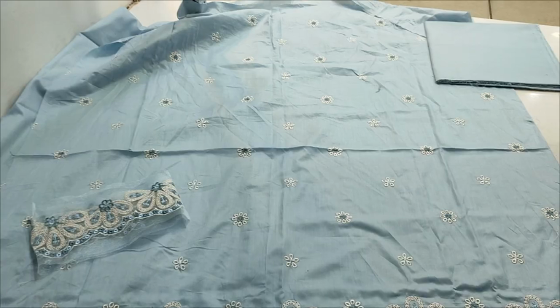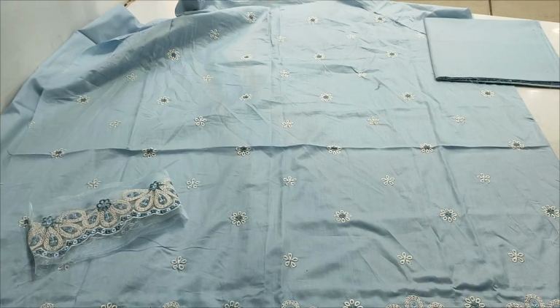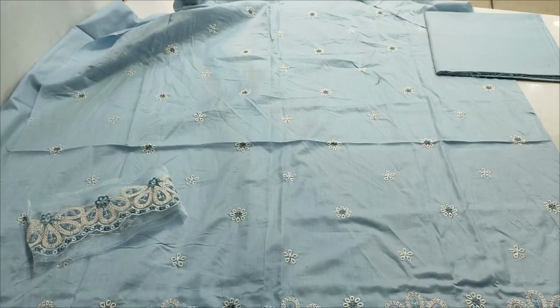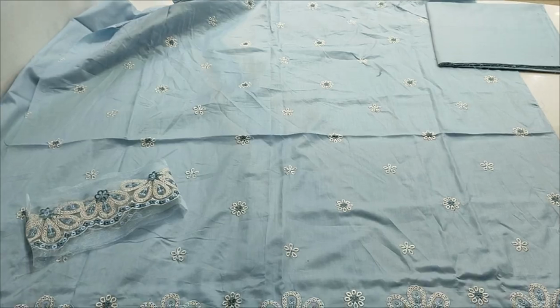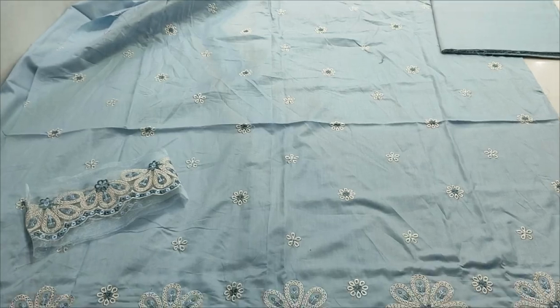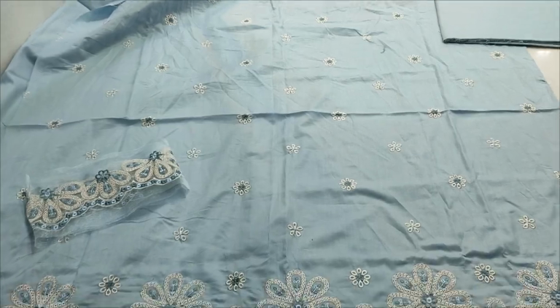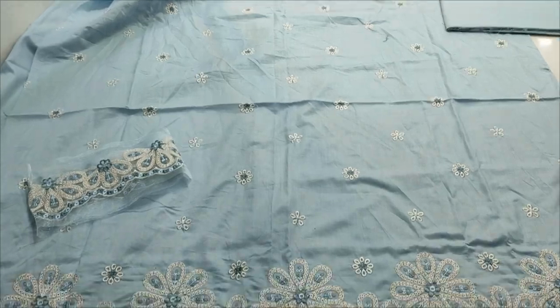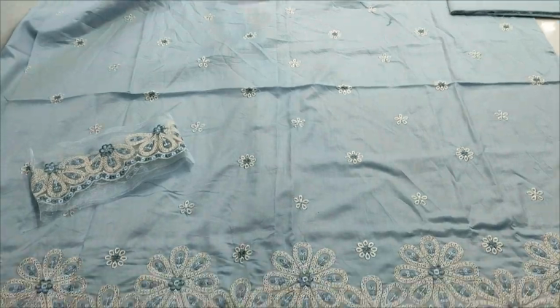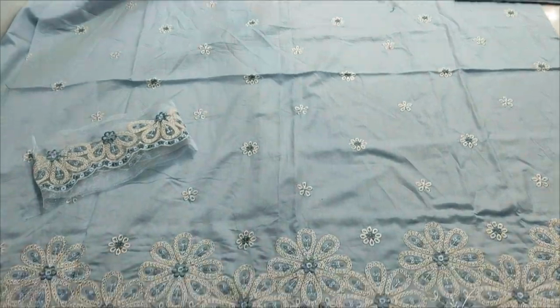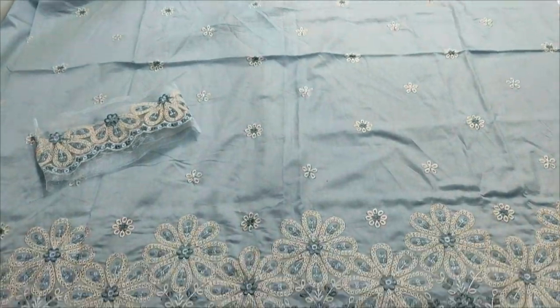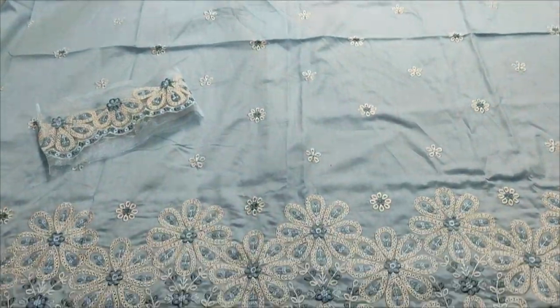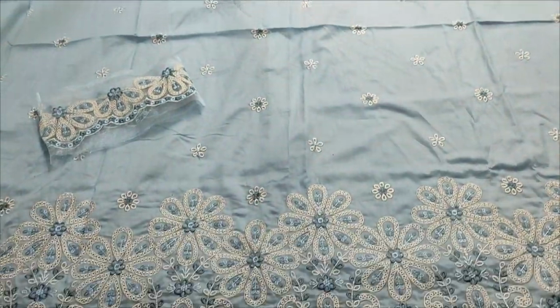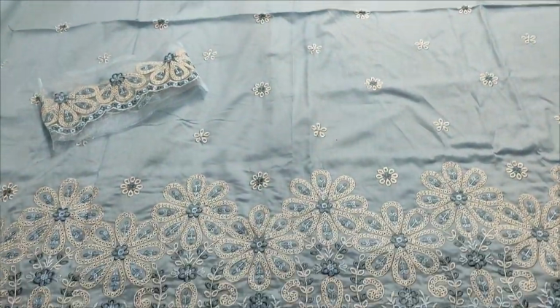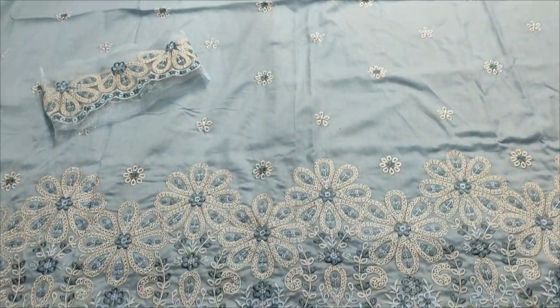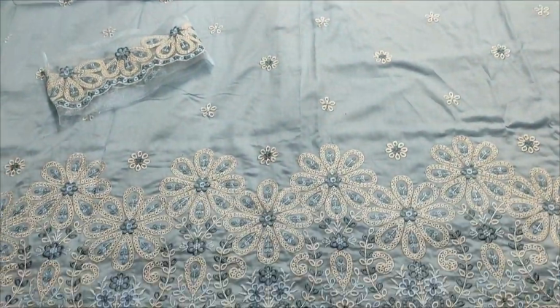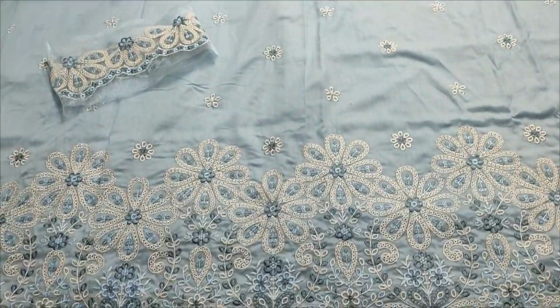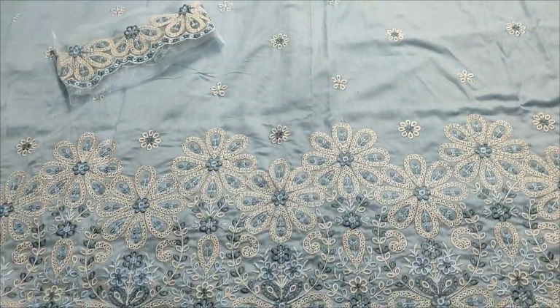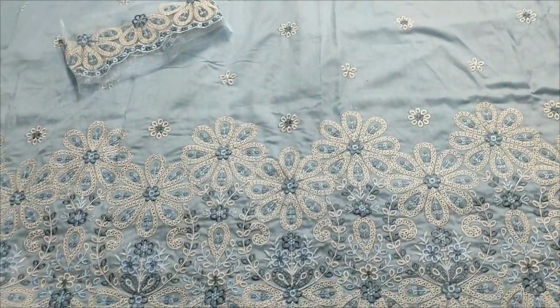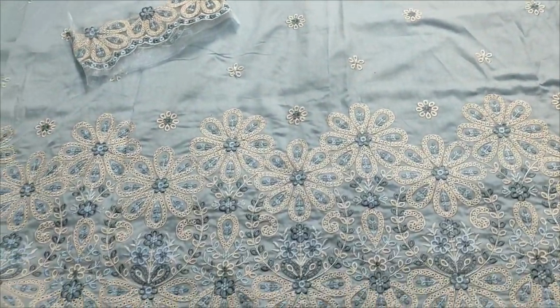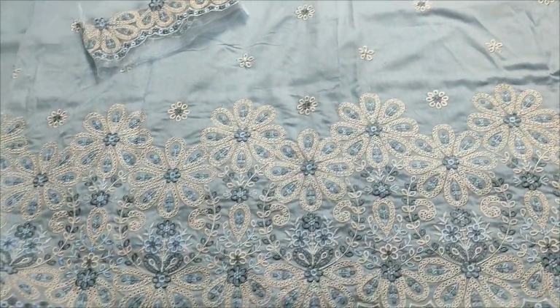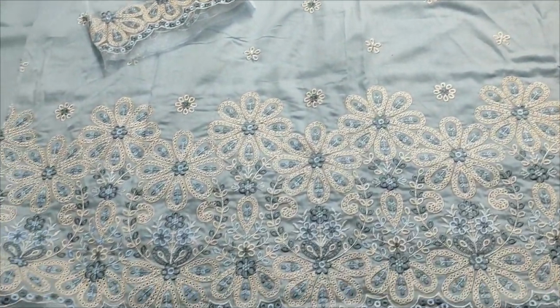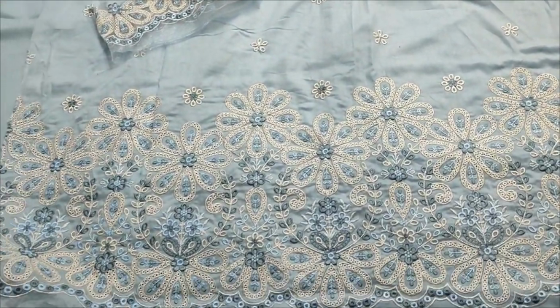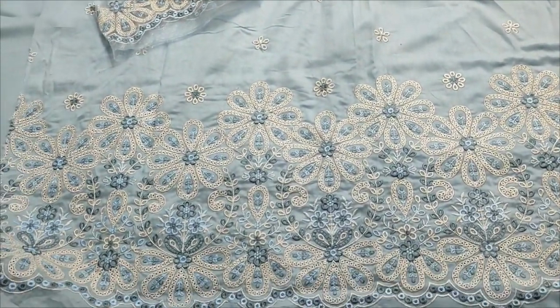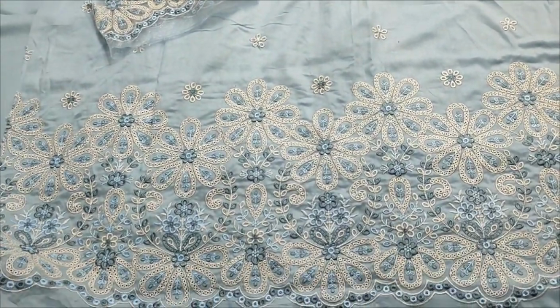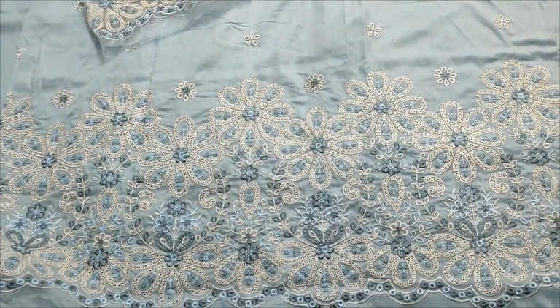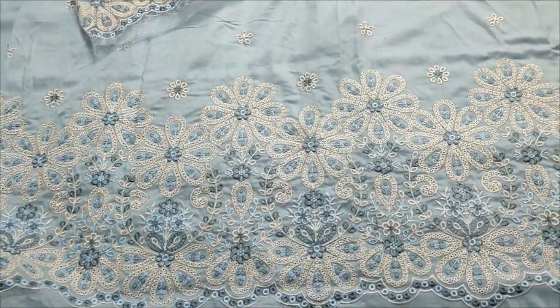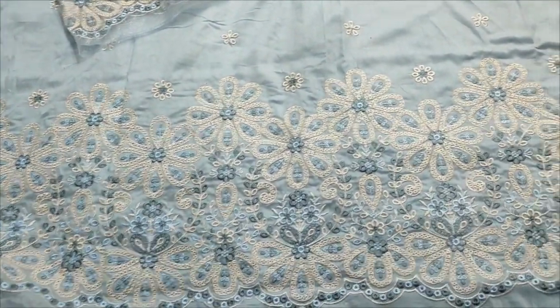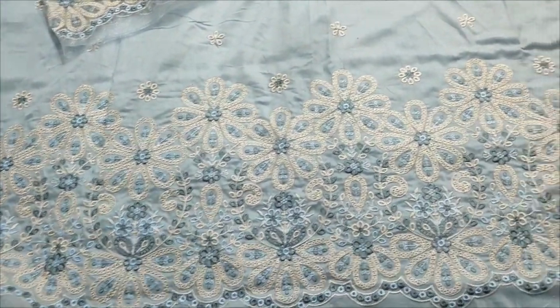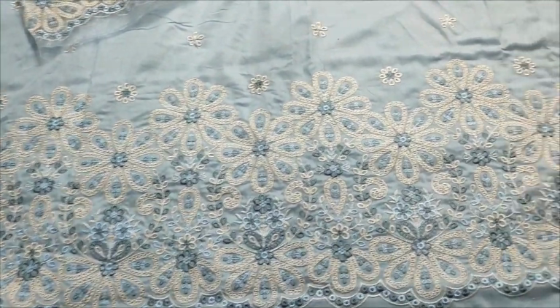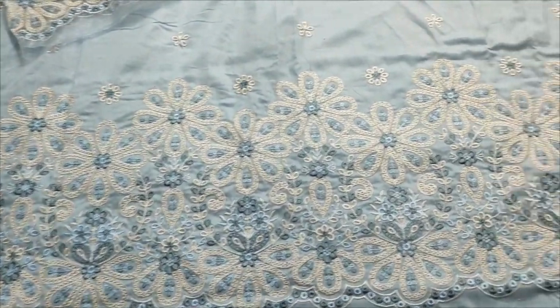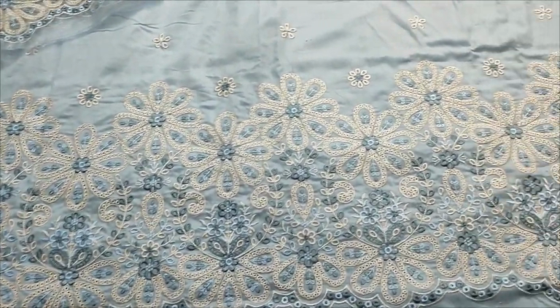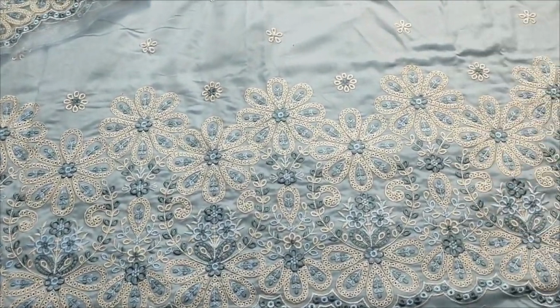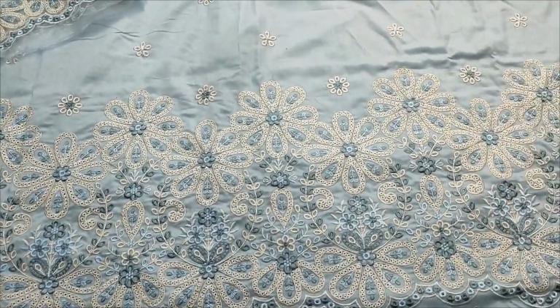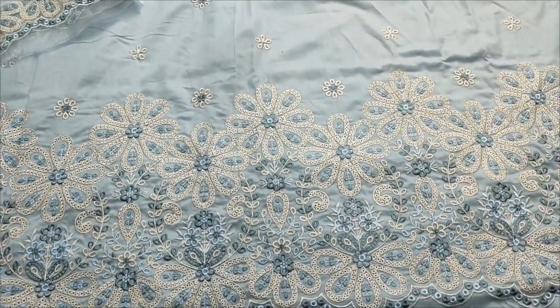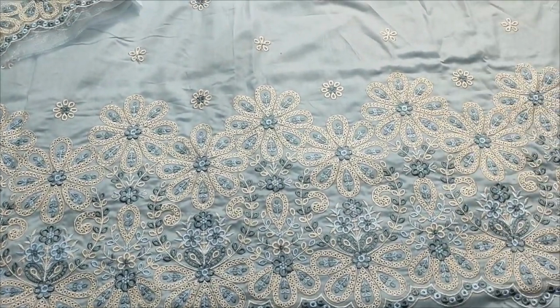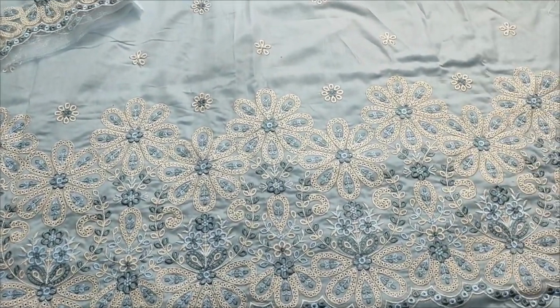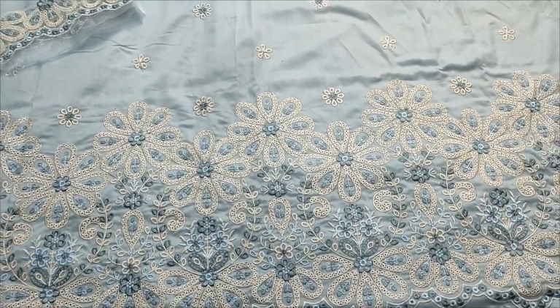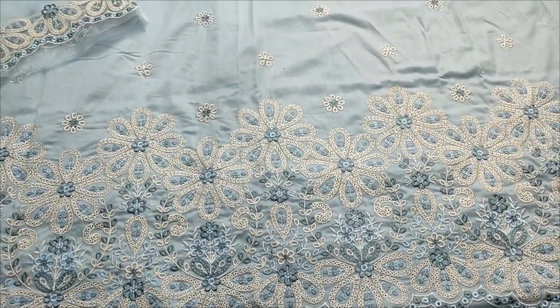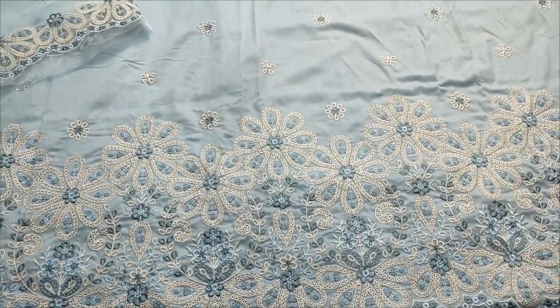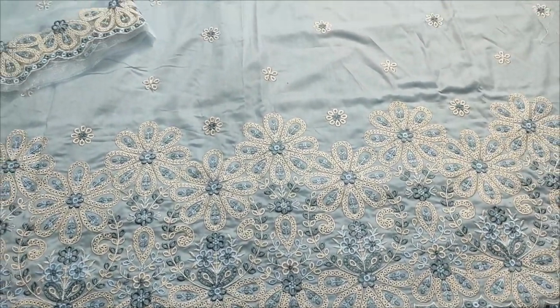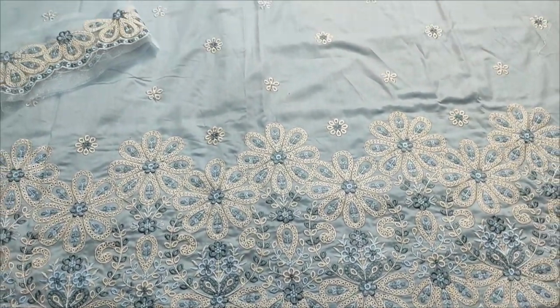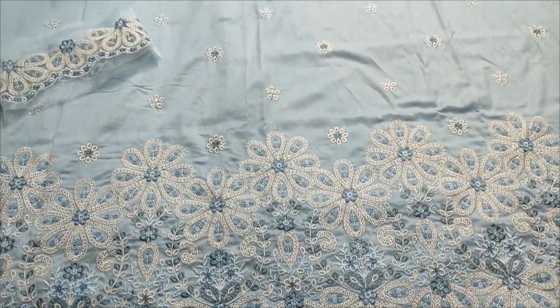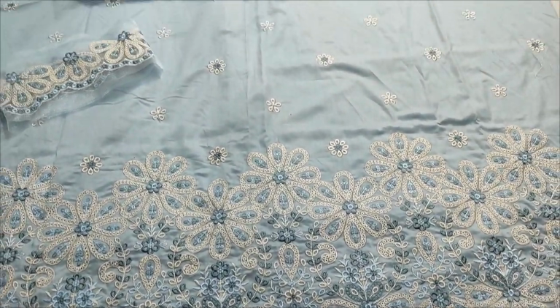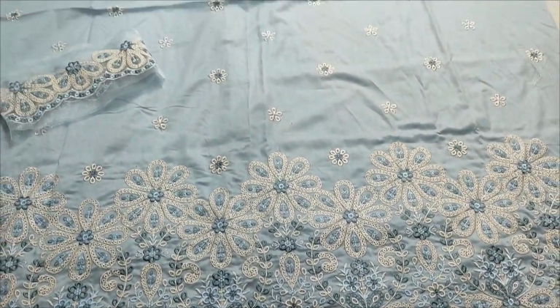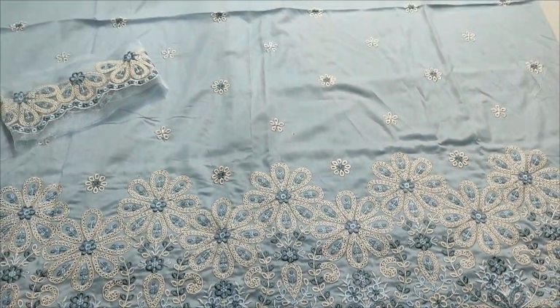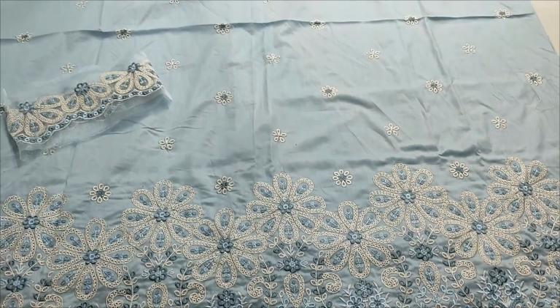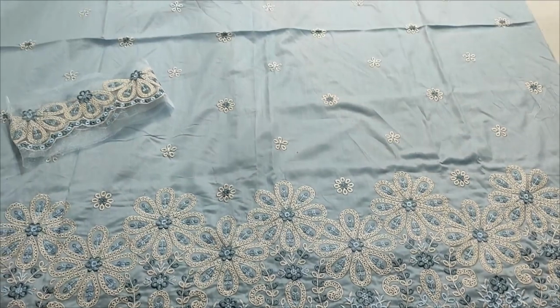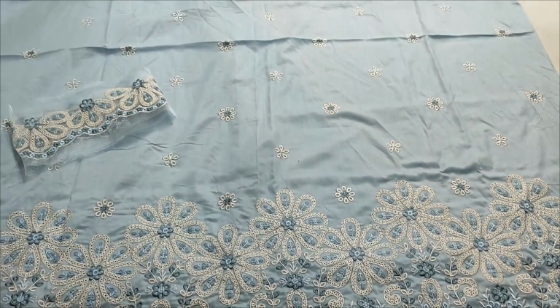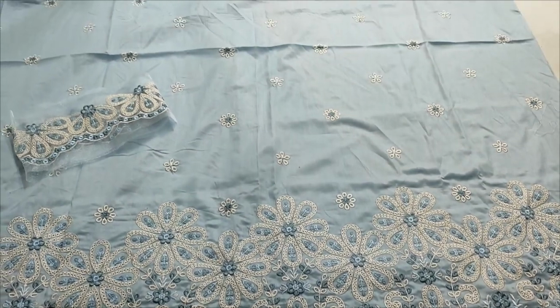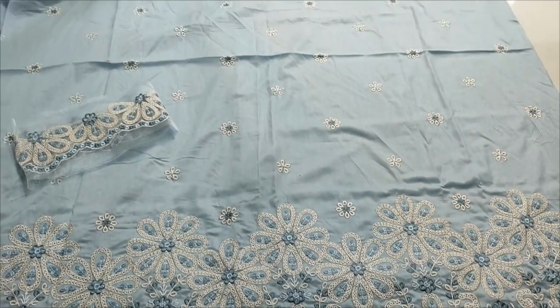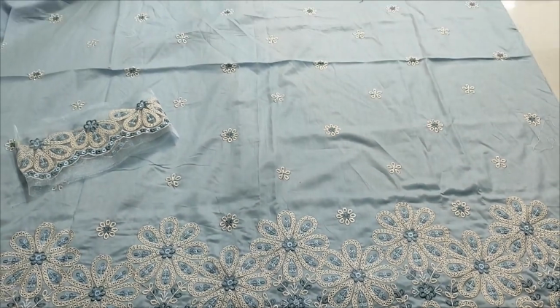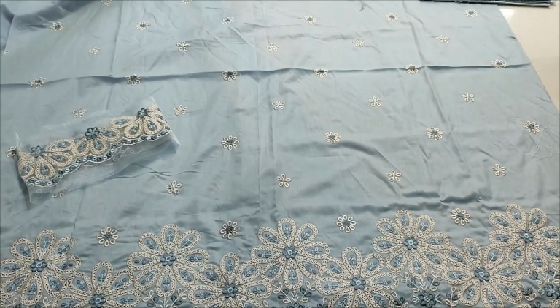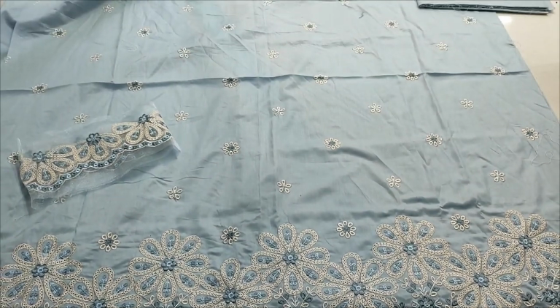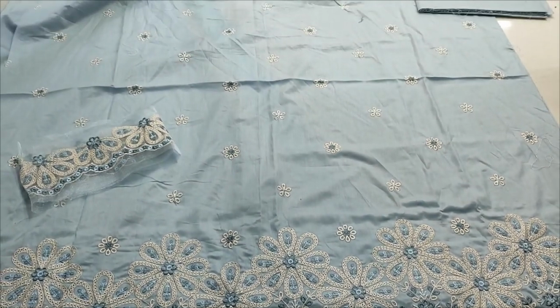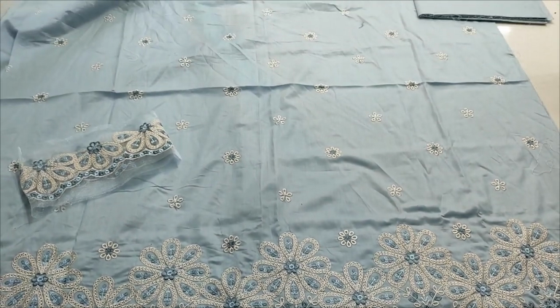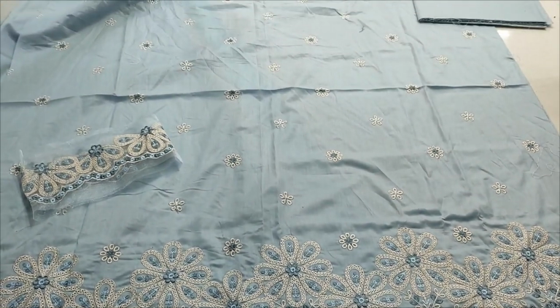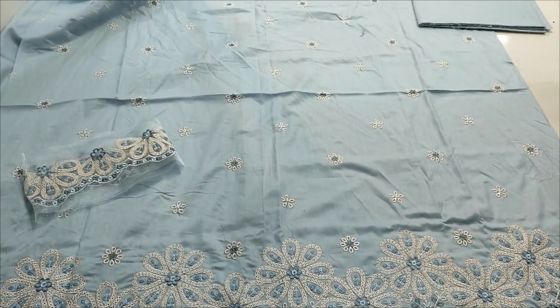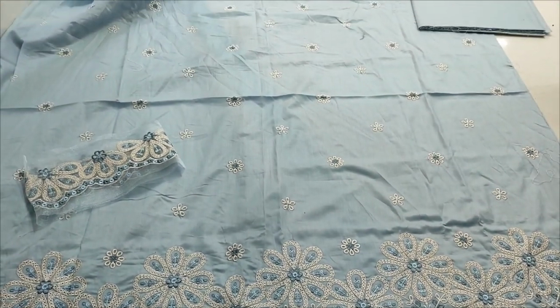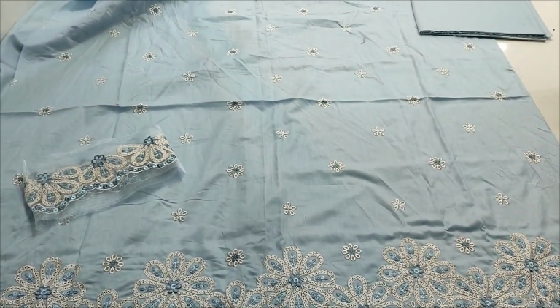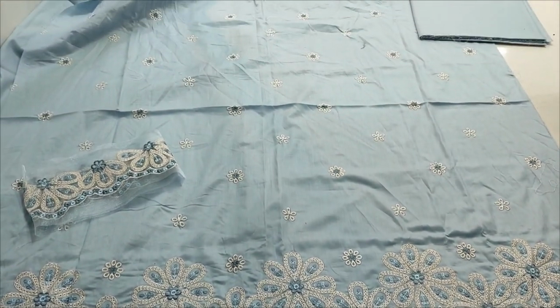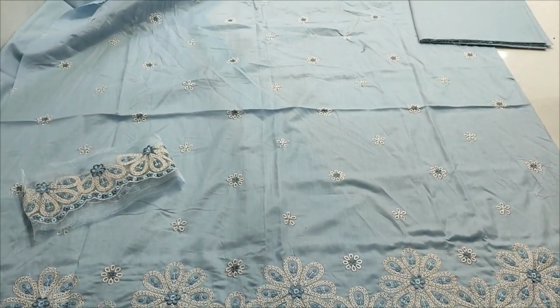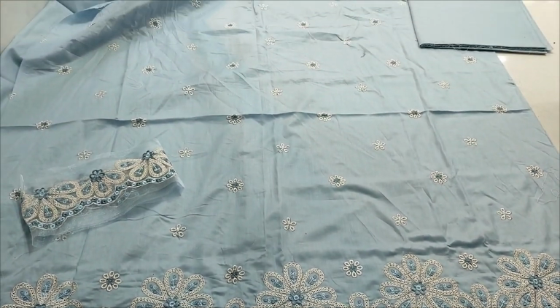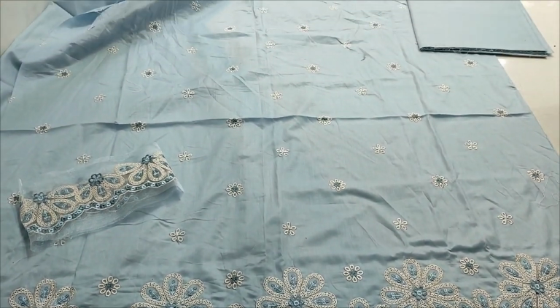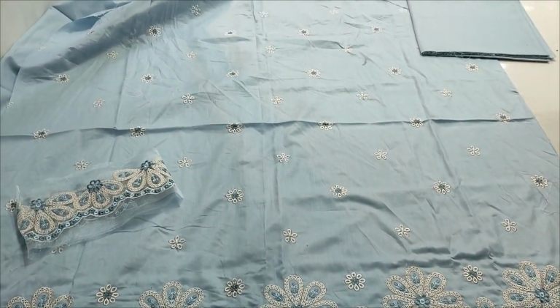Assalamualaikum everyone, I am Gul Khadir here. This is the Fikafat Collection of the Summer Lawn Fabric. This is a new design lounge.